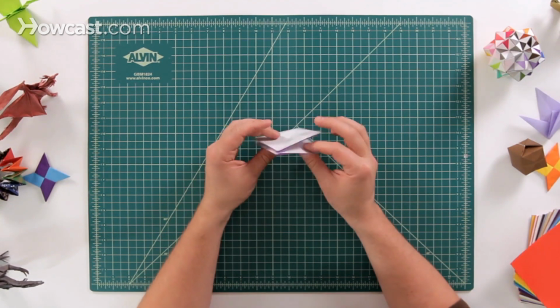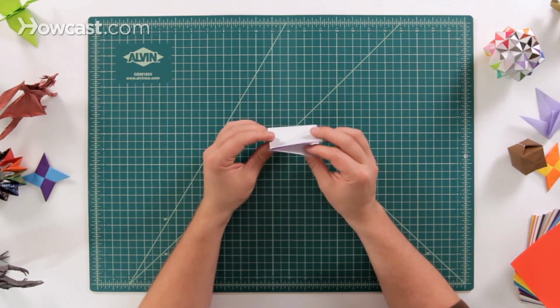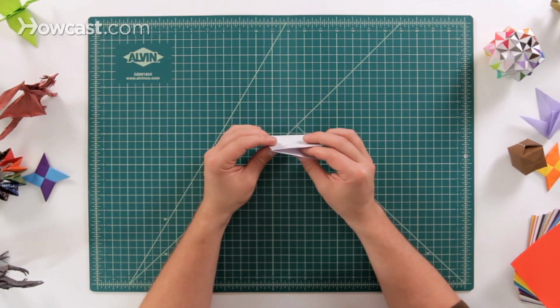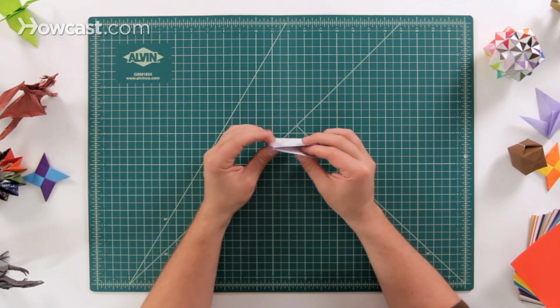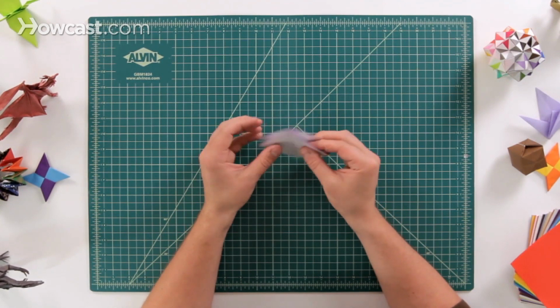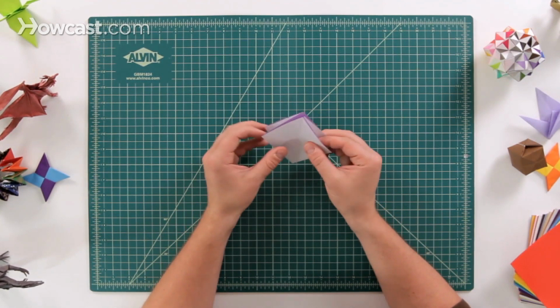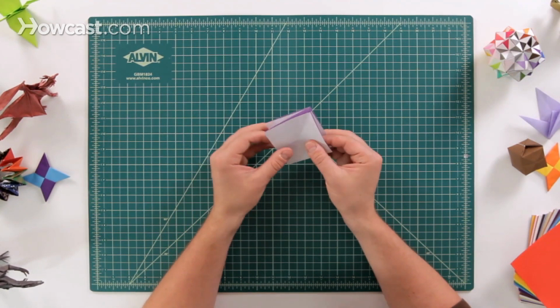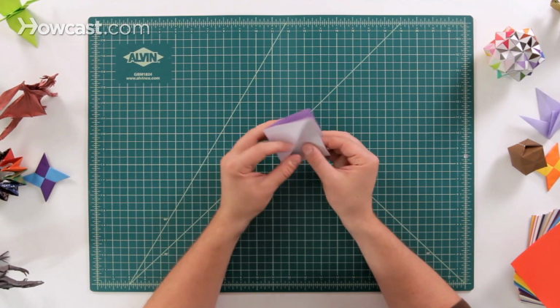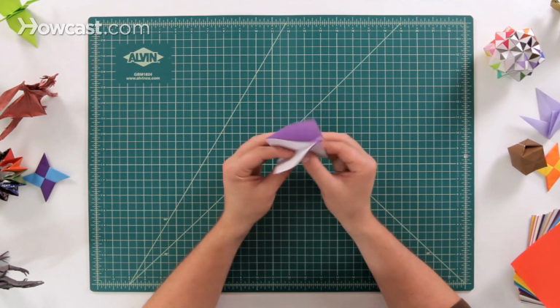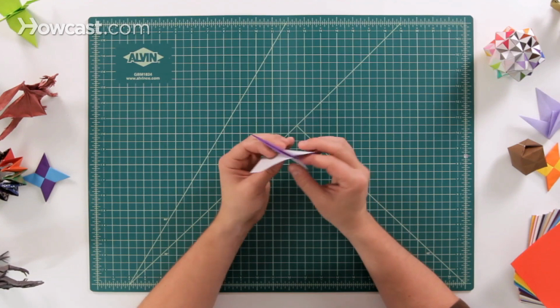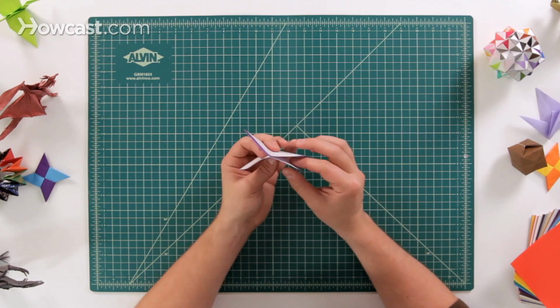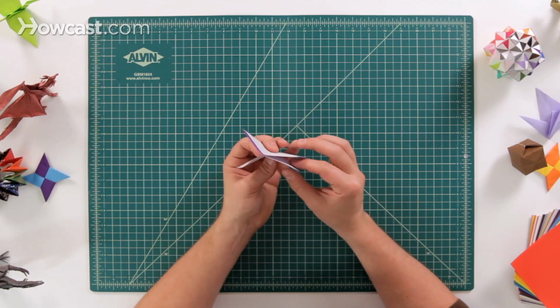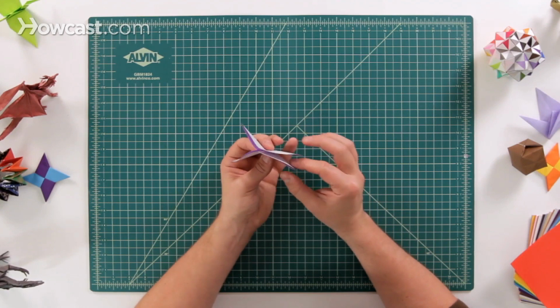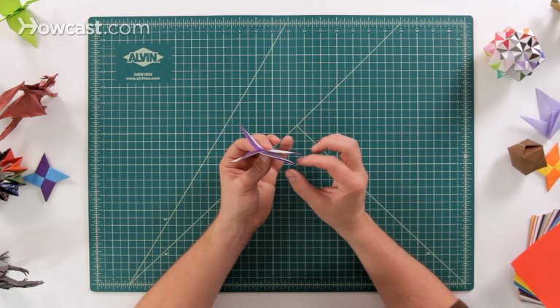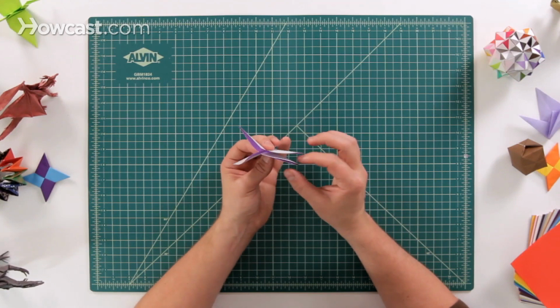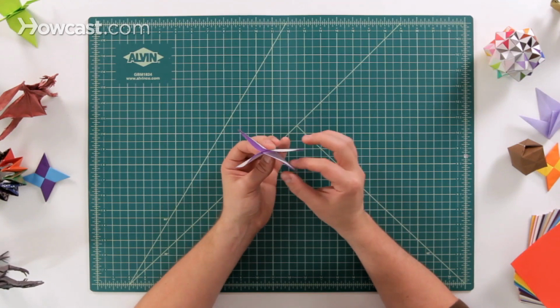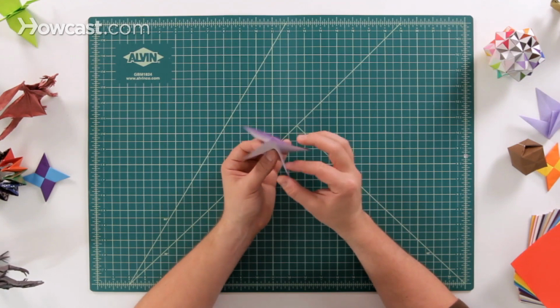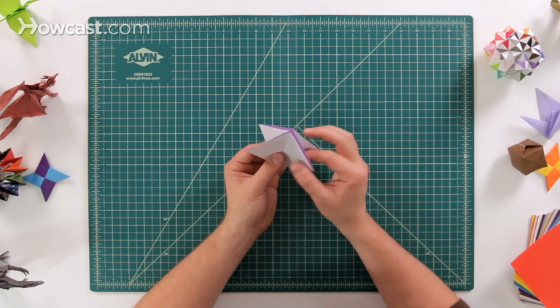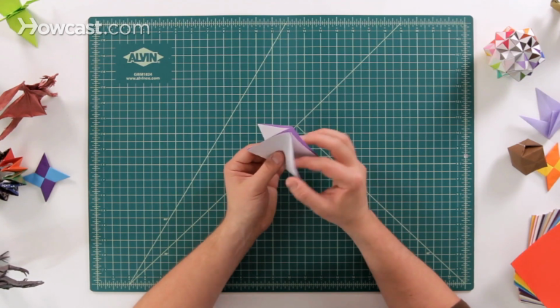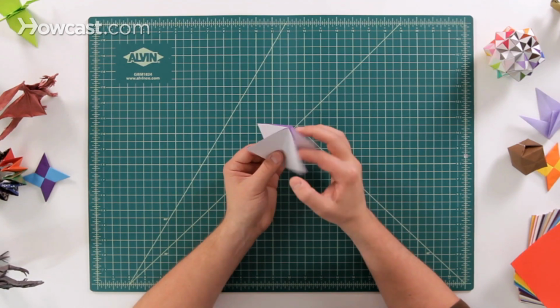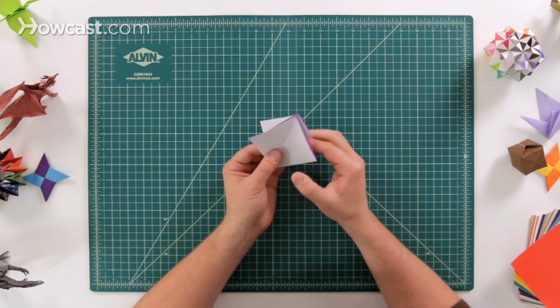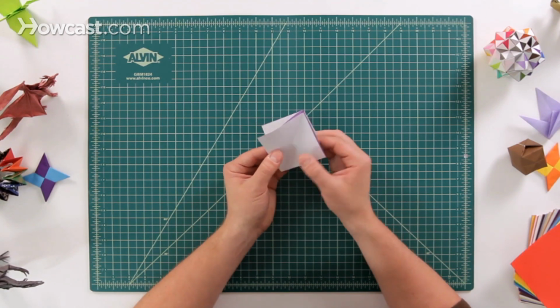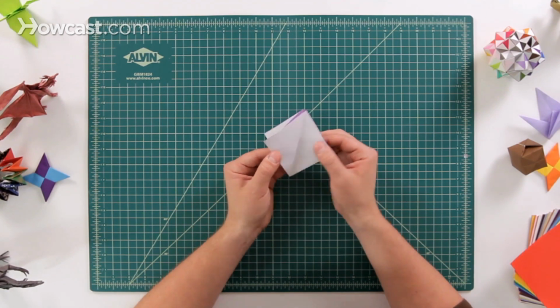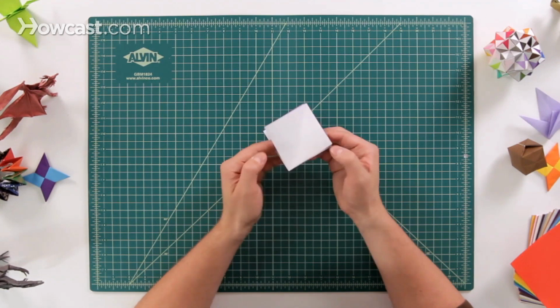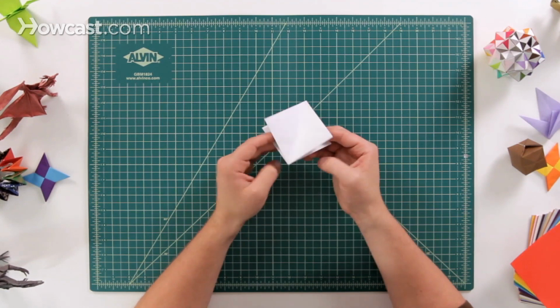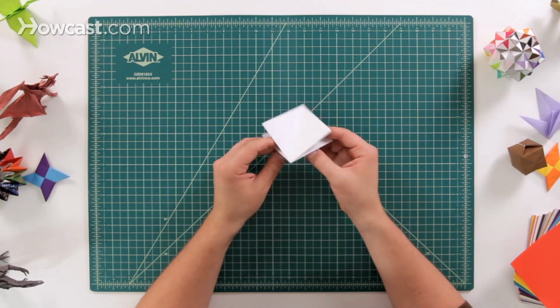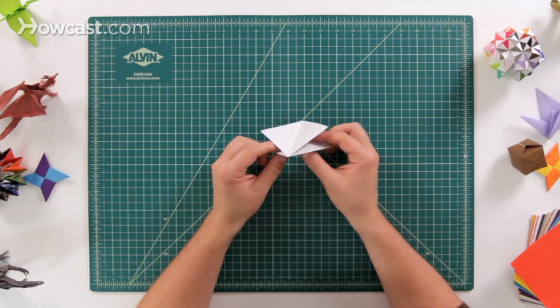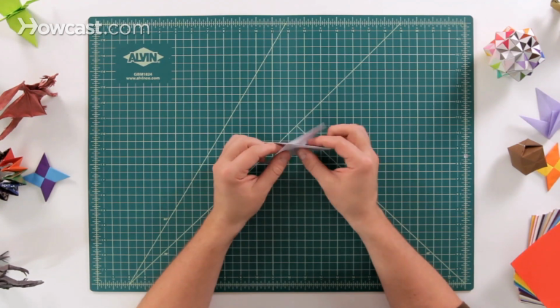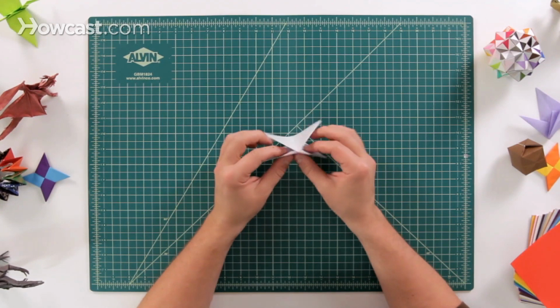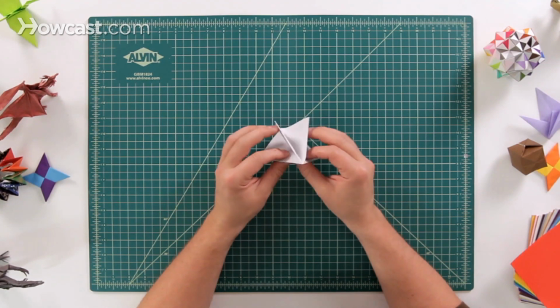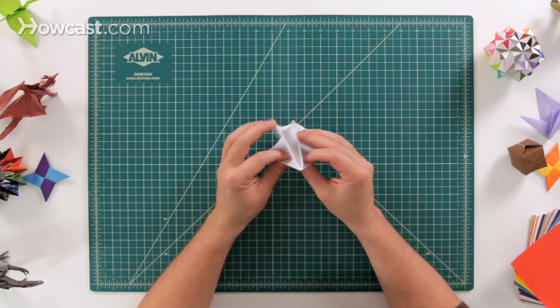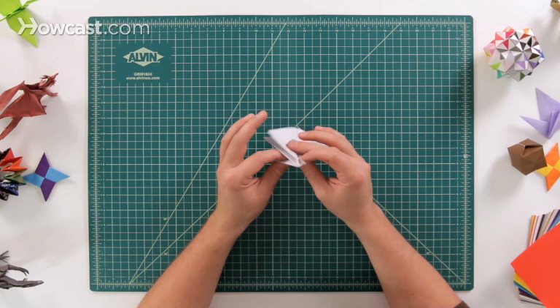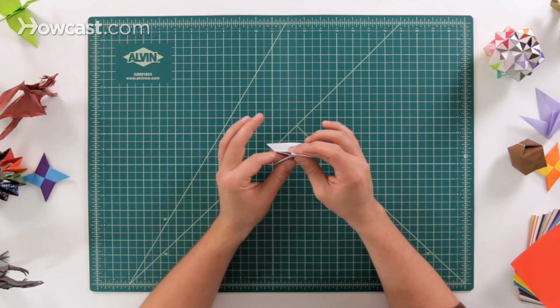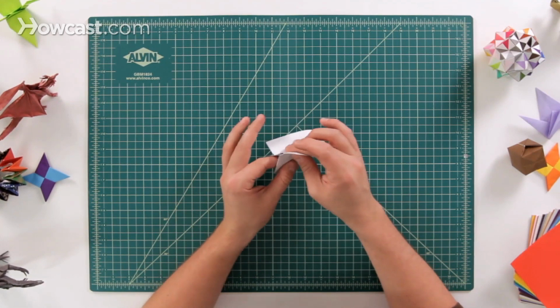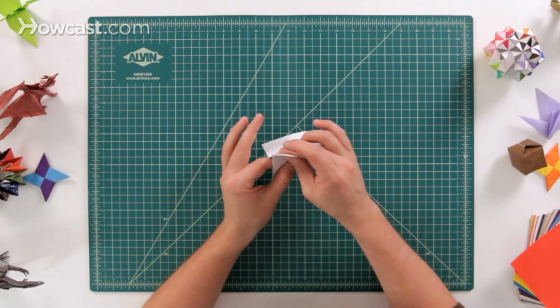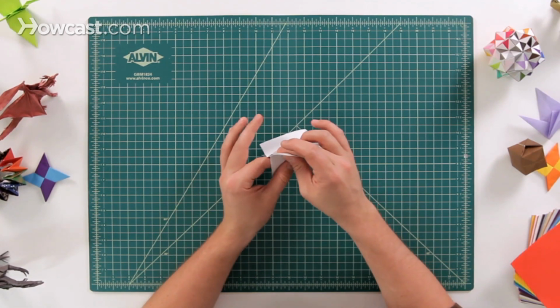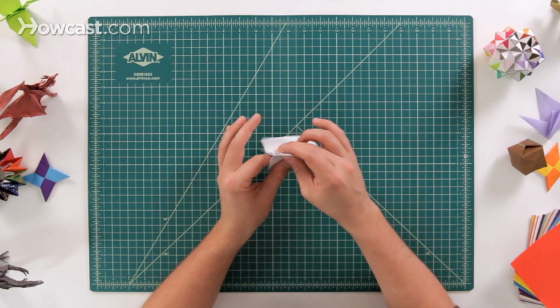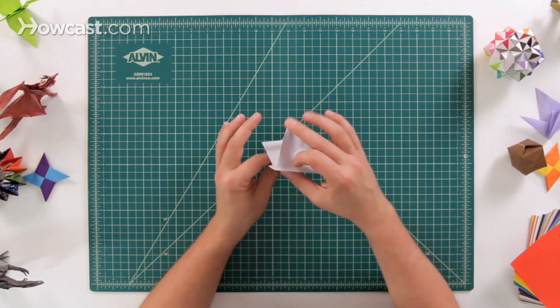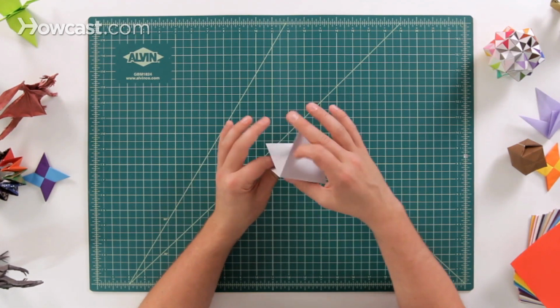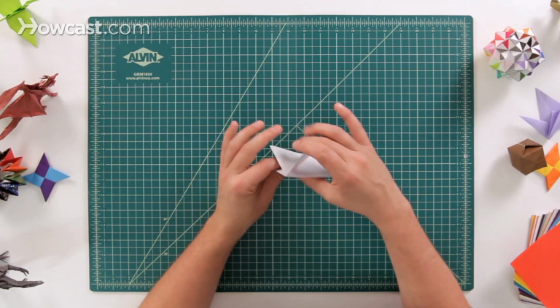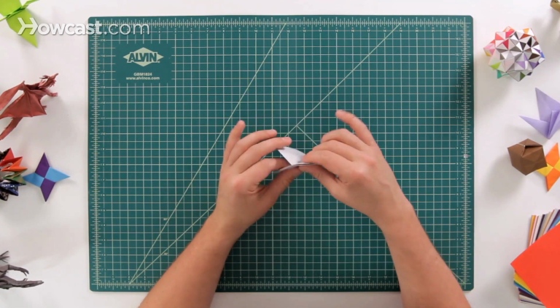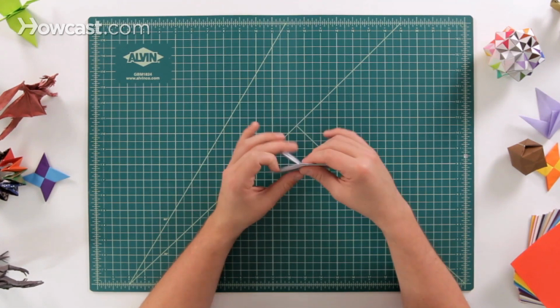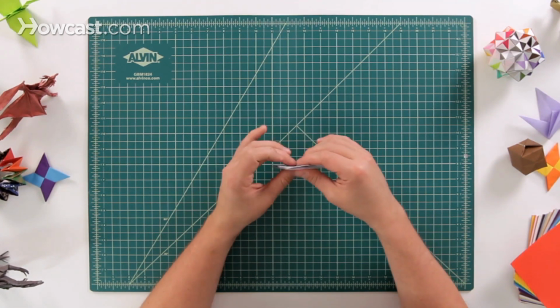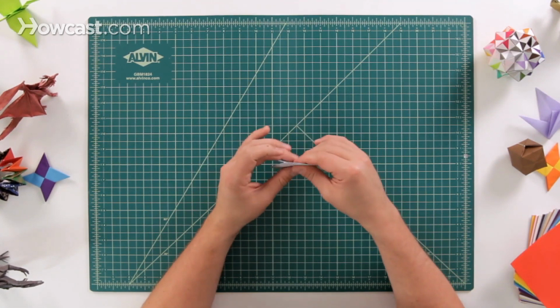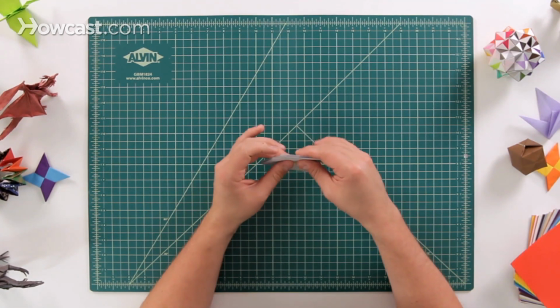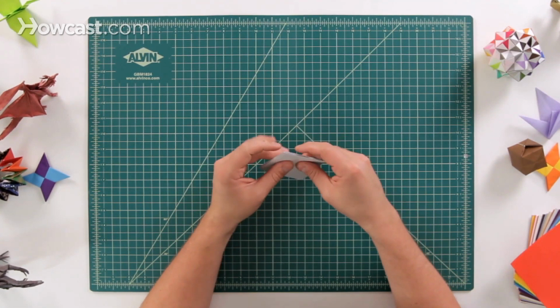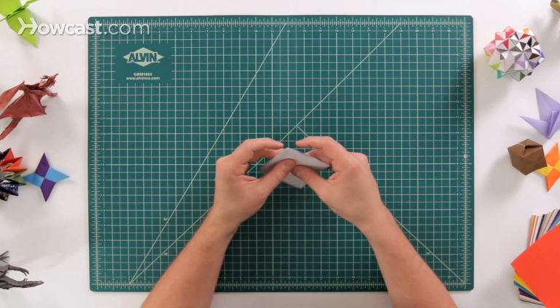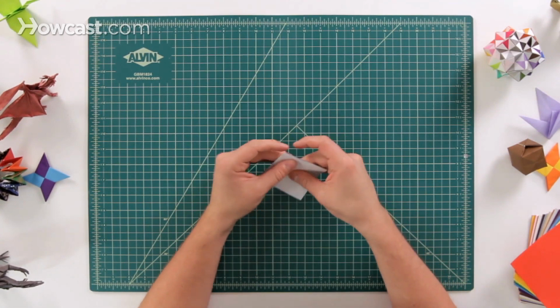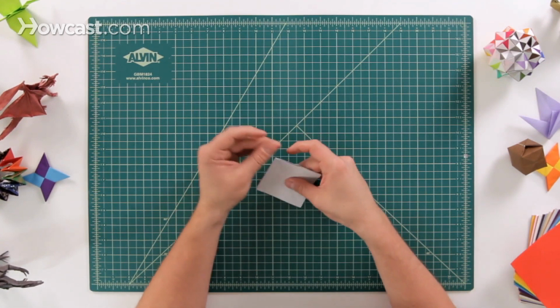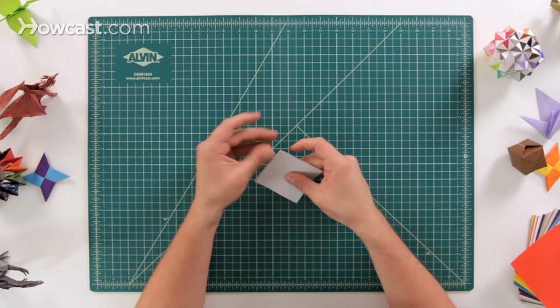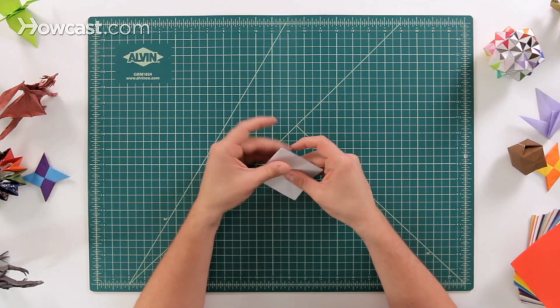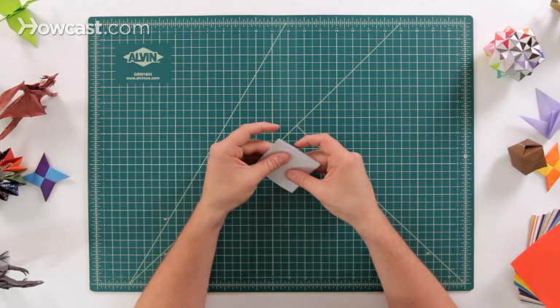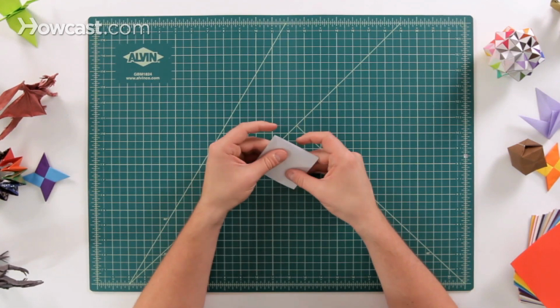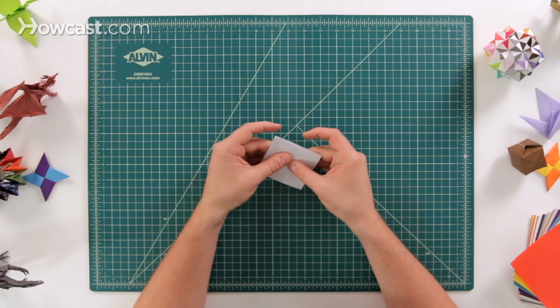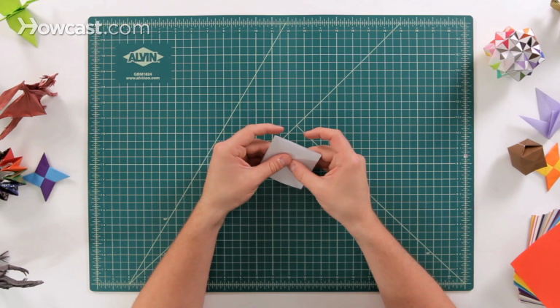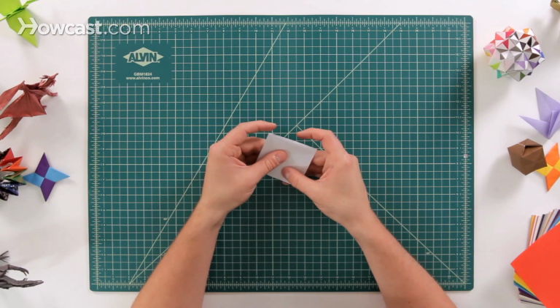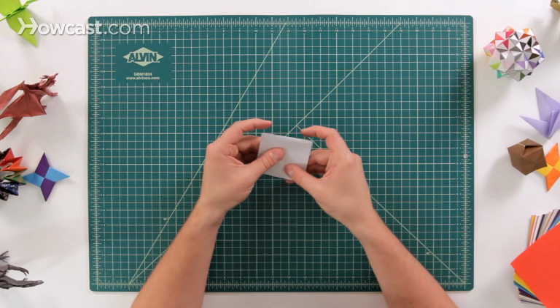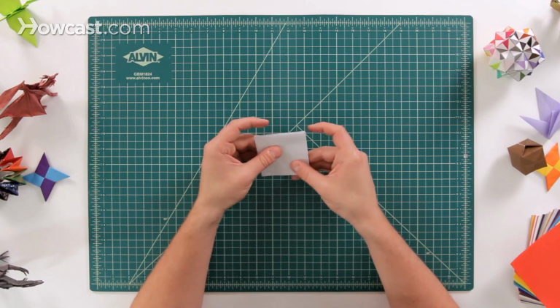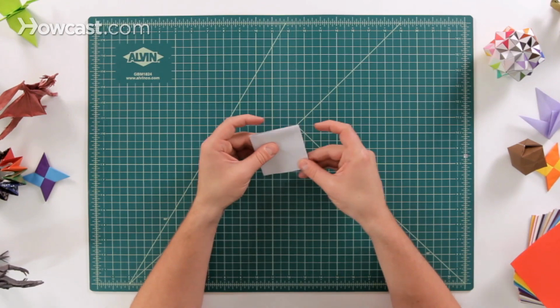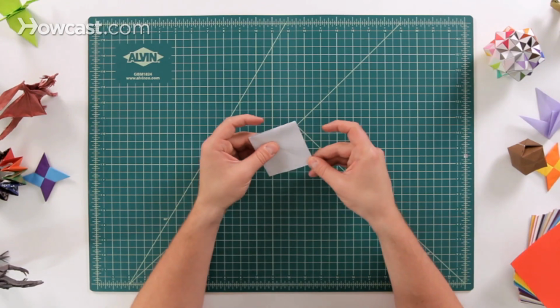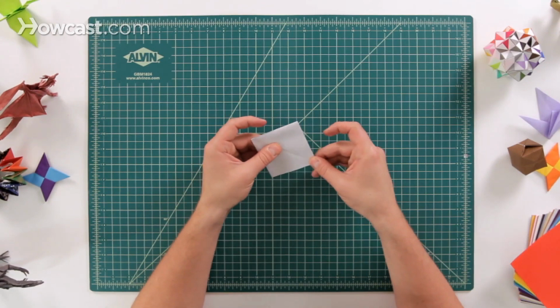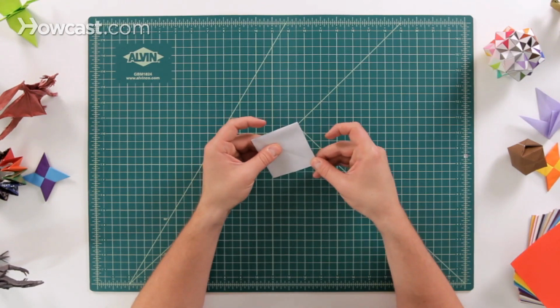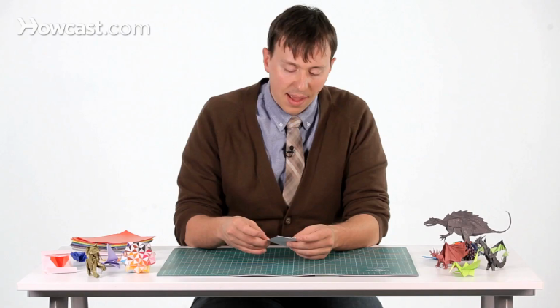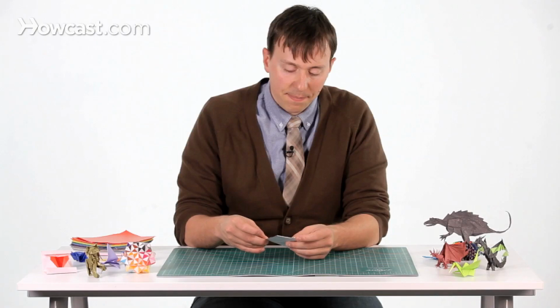Make sure you have two flaps on one side and two flaps on the other. So instead of having three on one side, make sure it's nice and even, just like that.